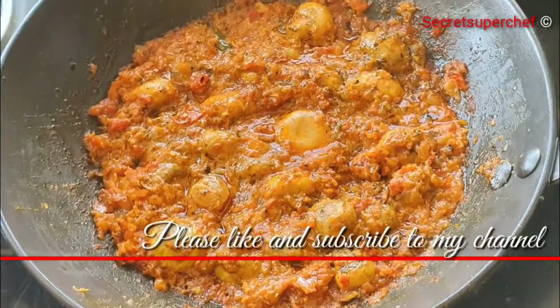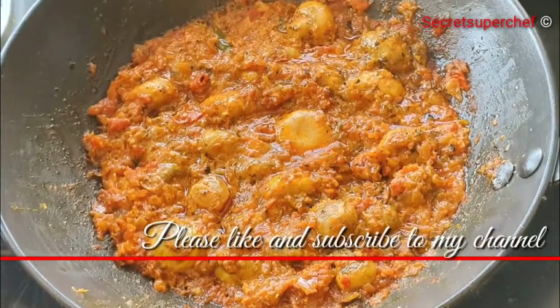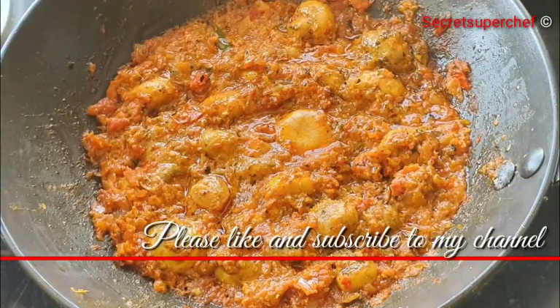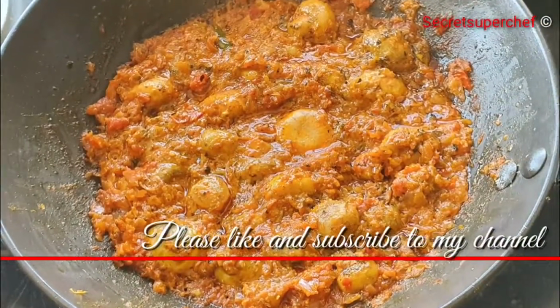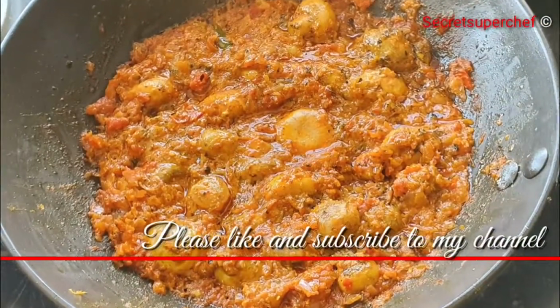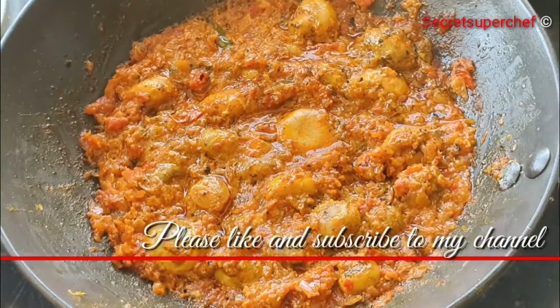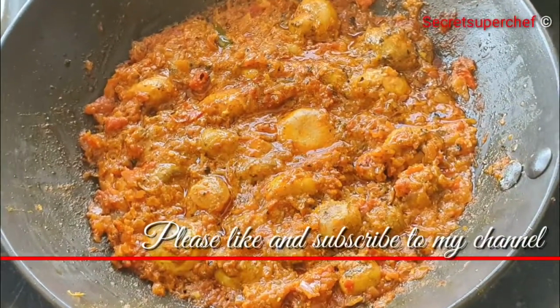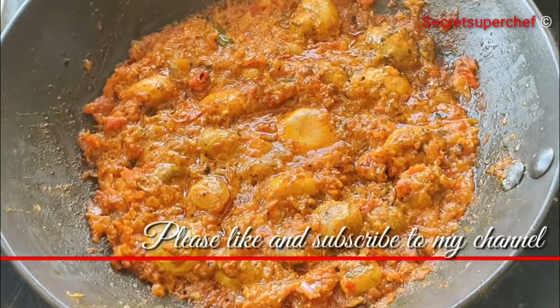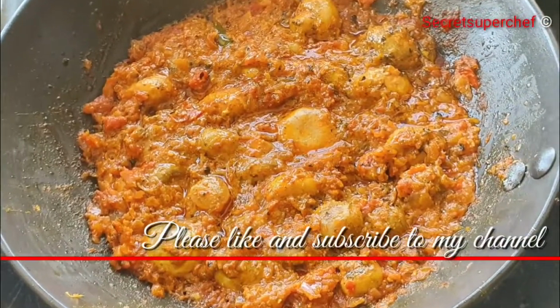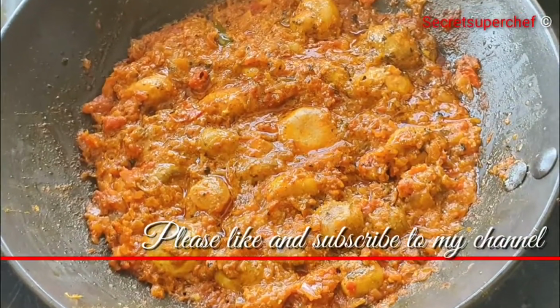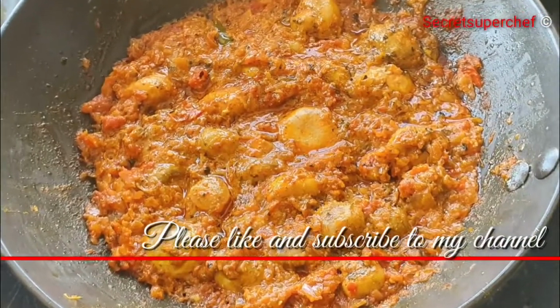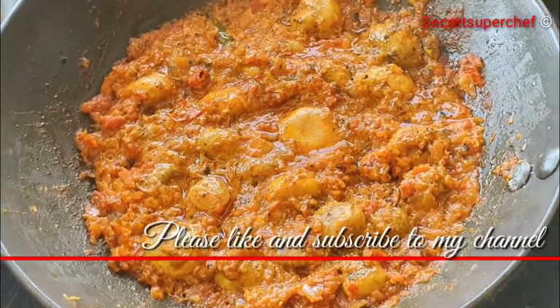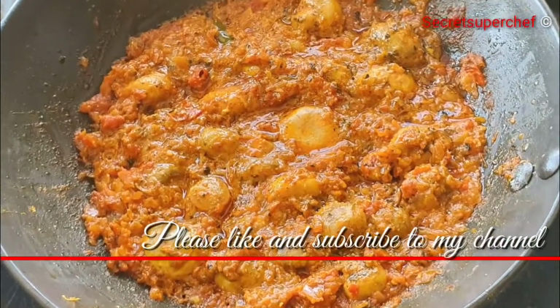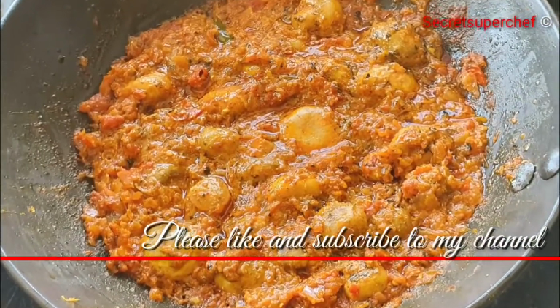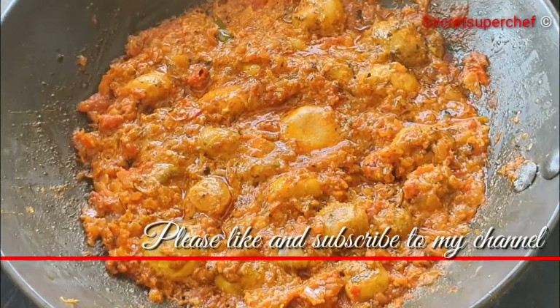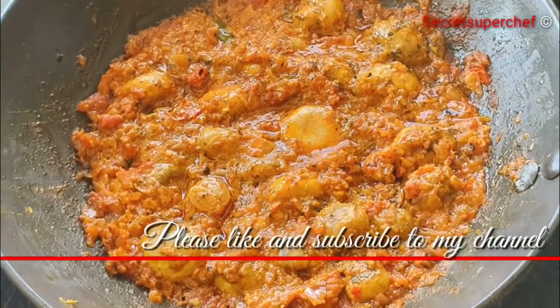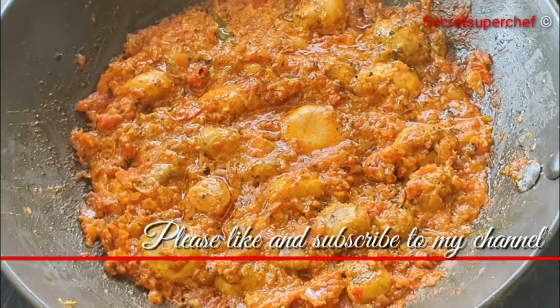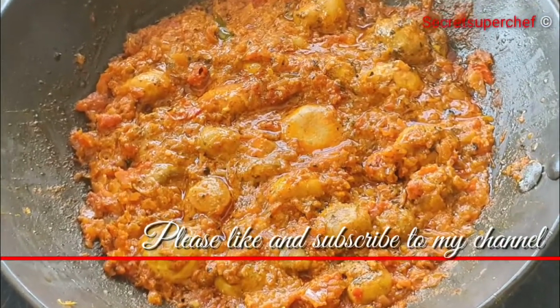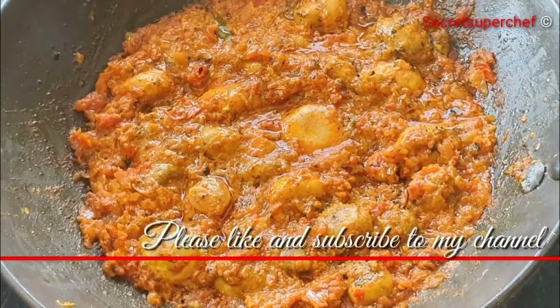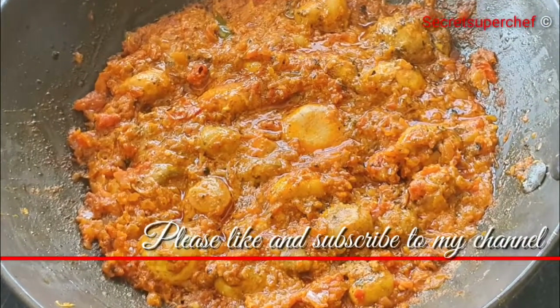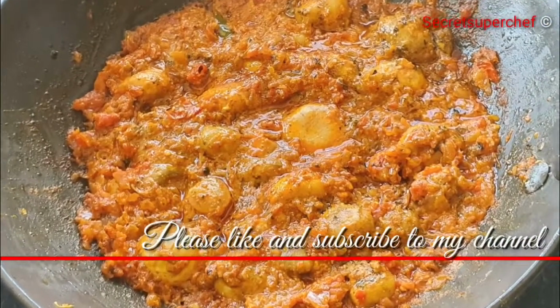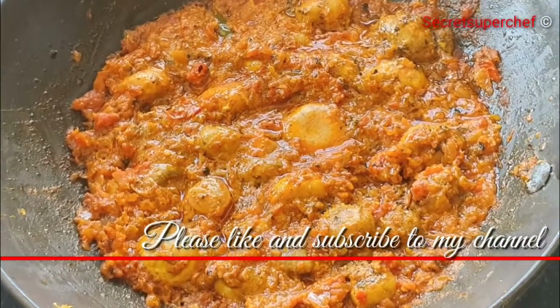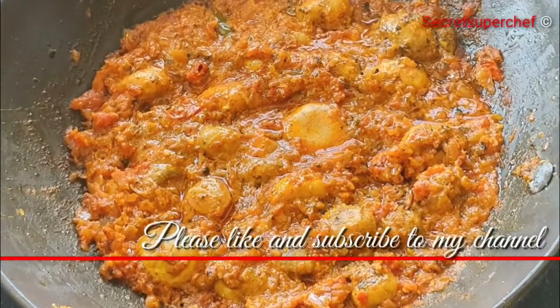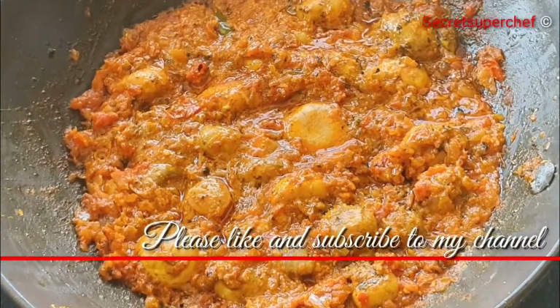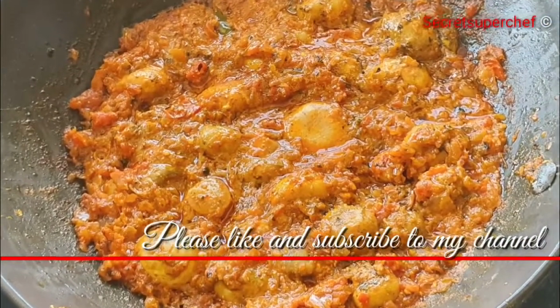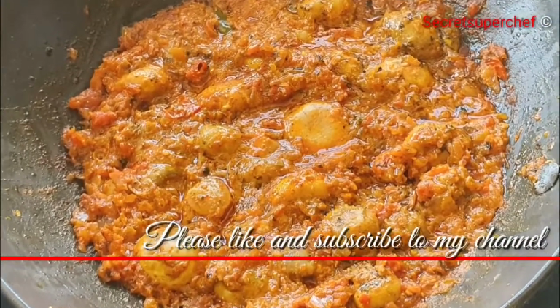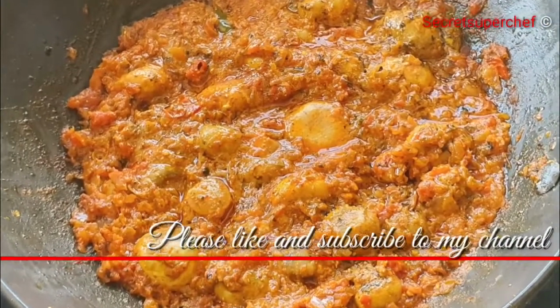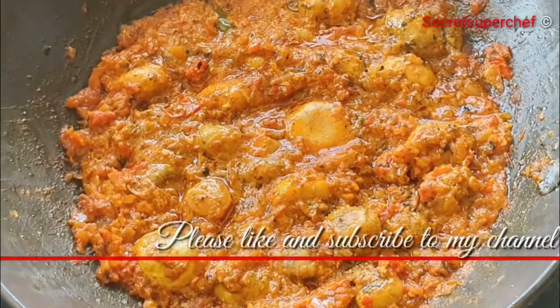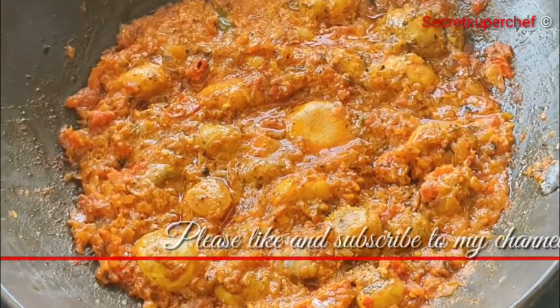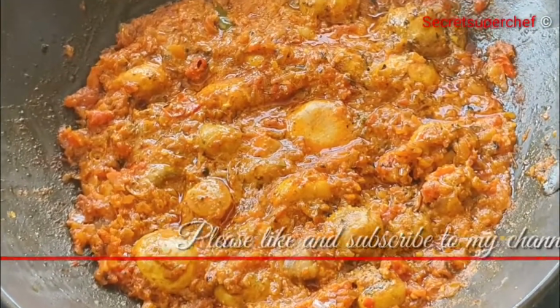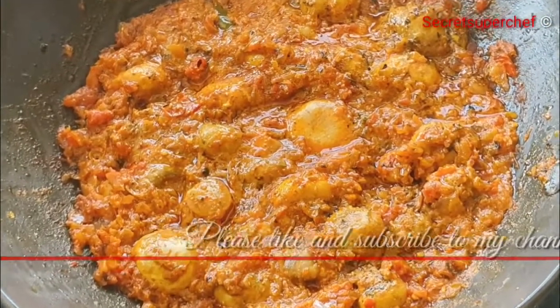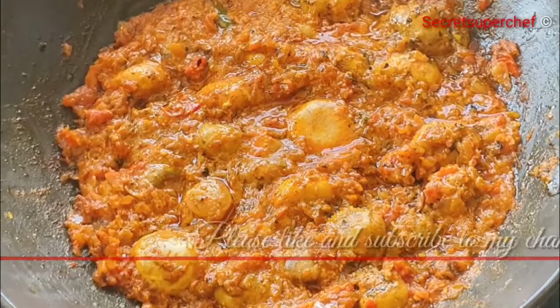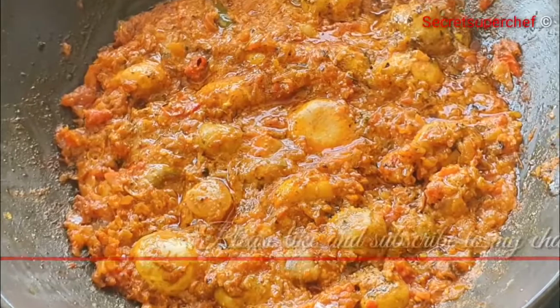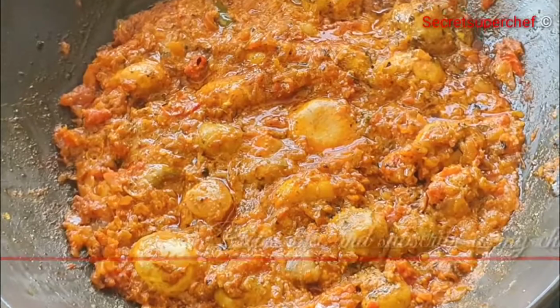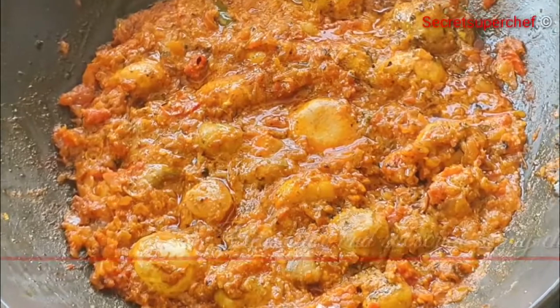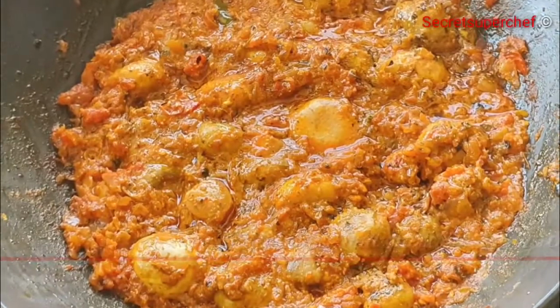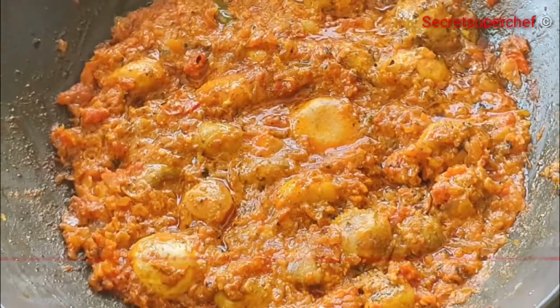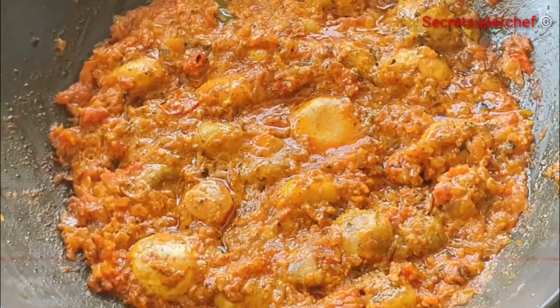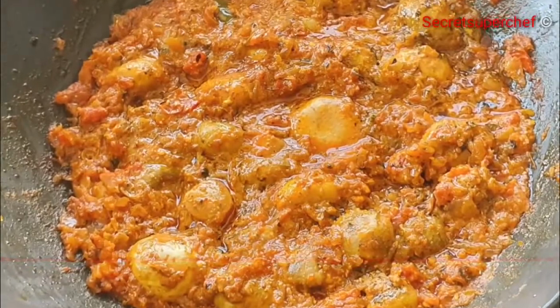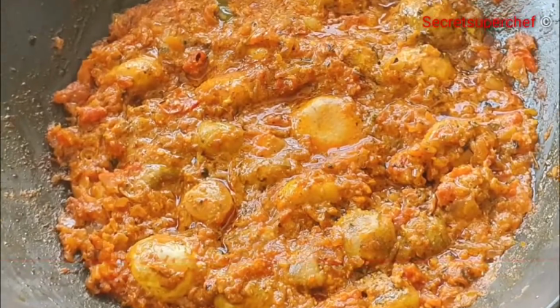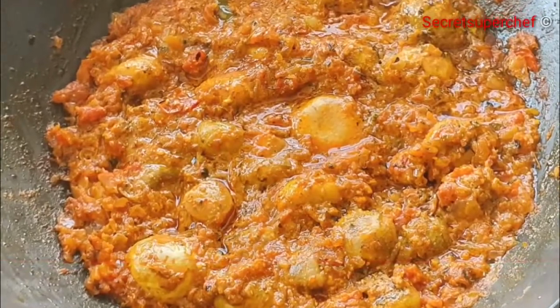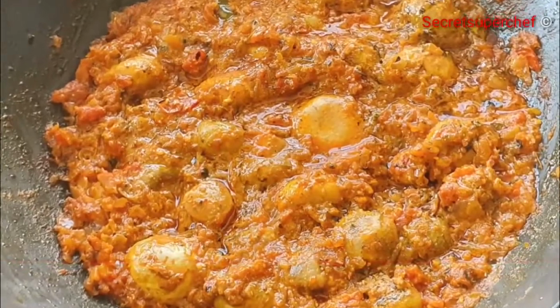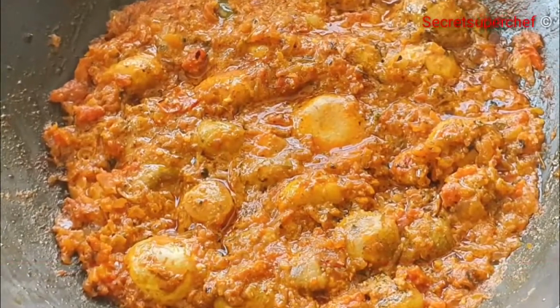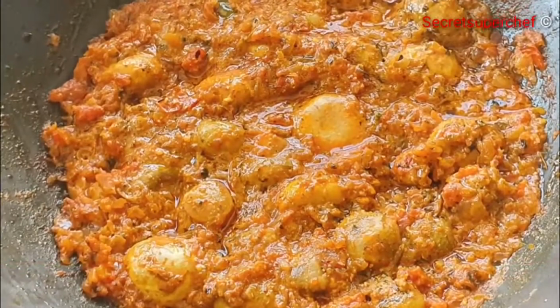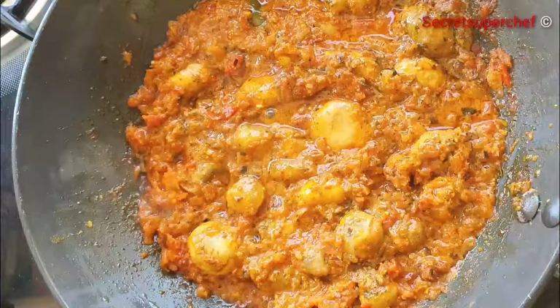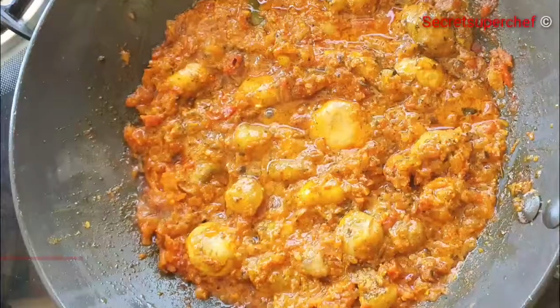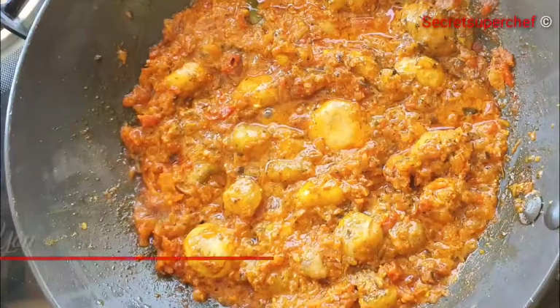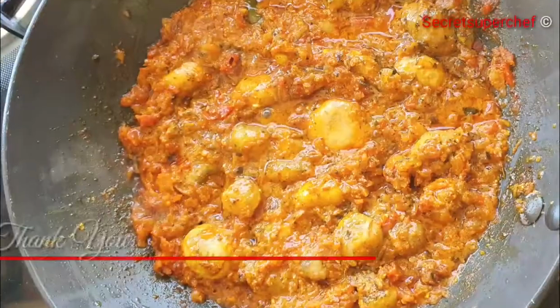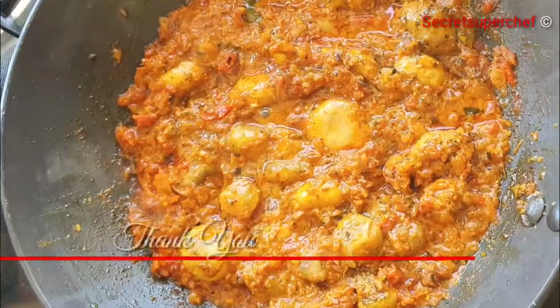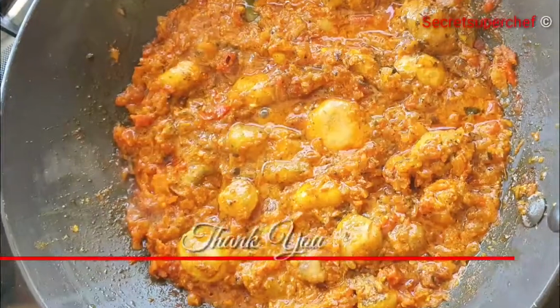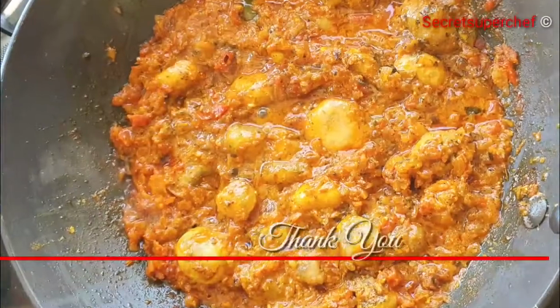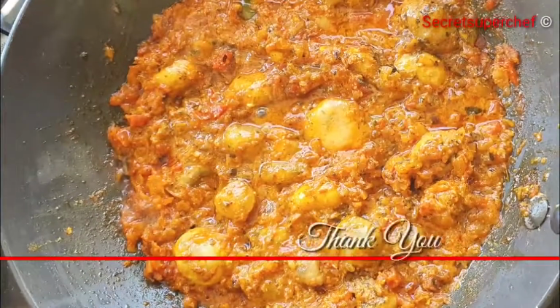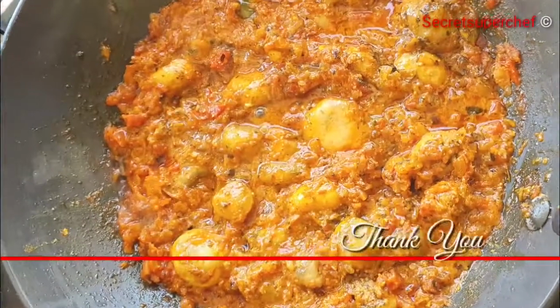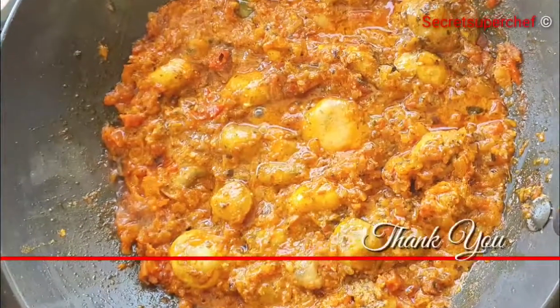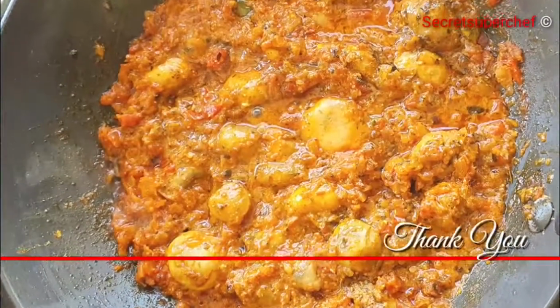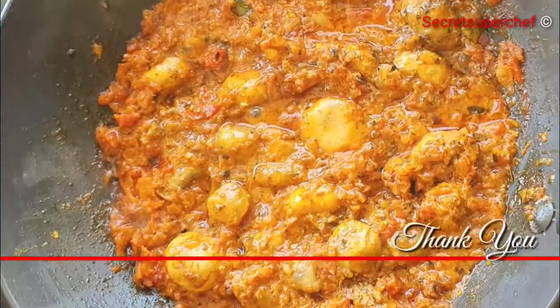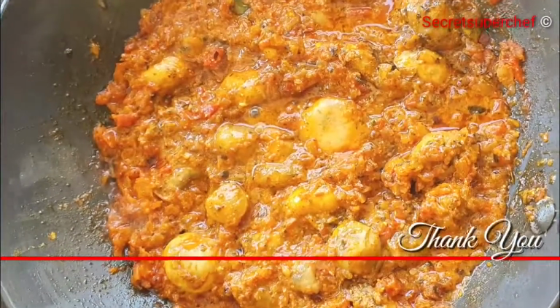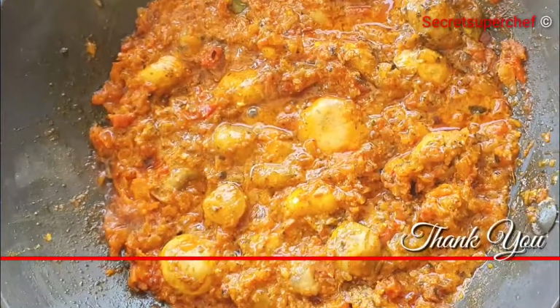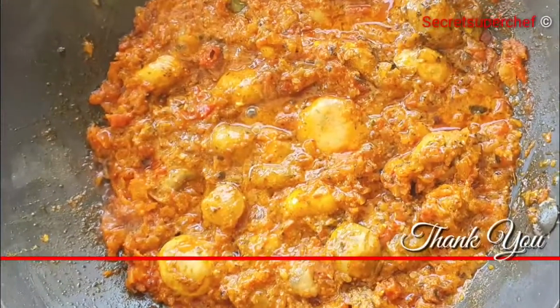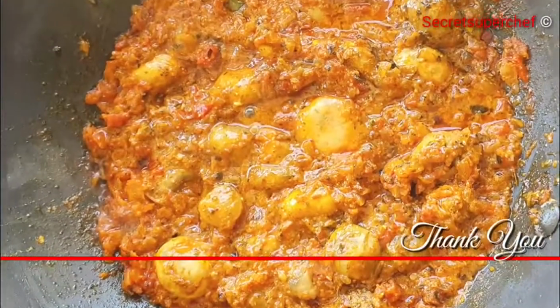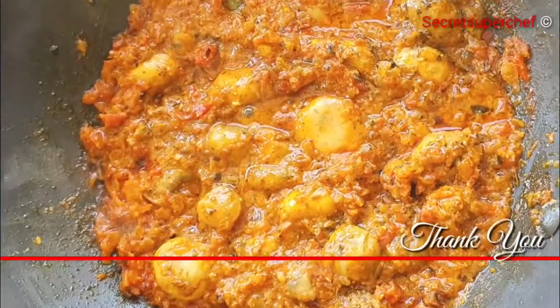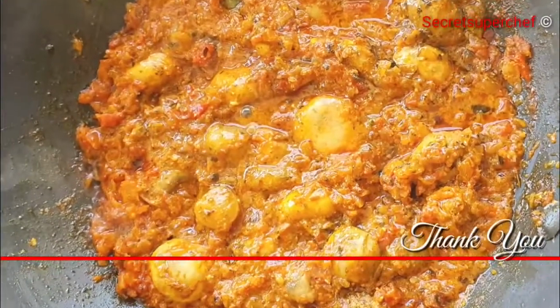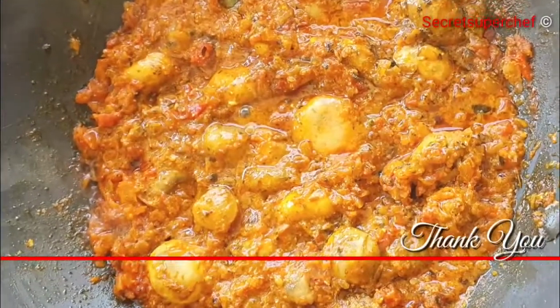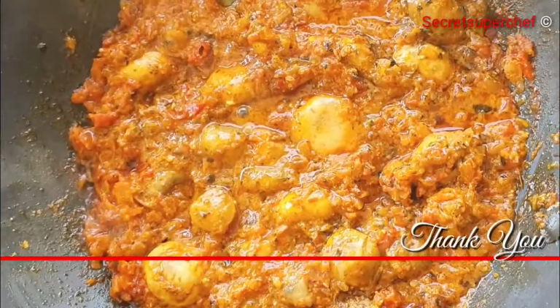Hope you have enjoyed the recipe. If you like our recipes, do subscribe to our channel. Thank you!